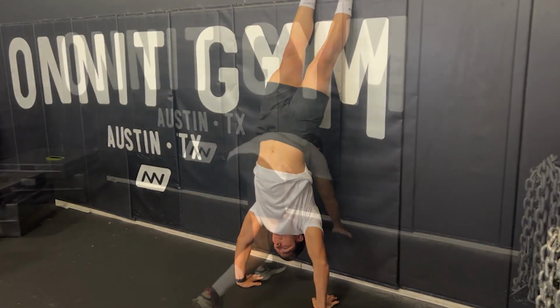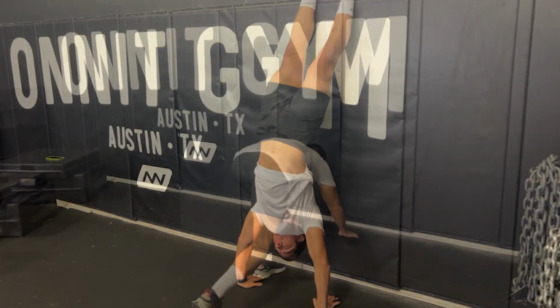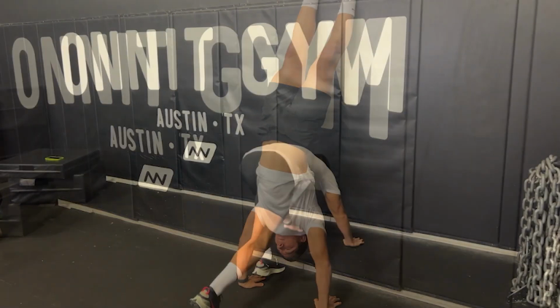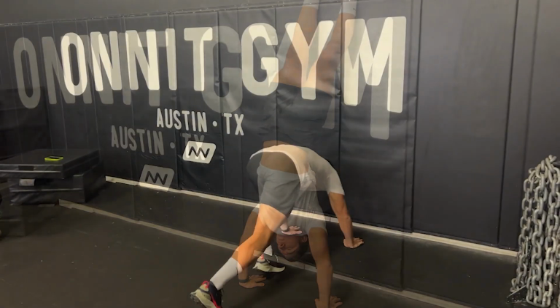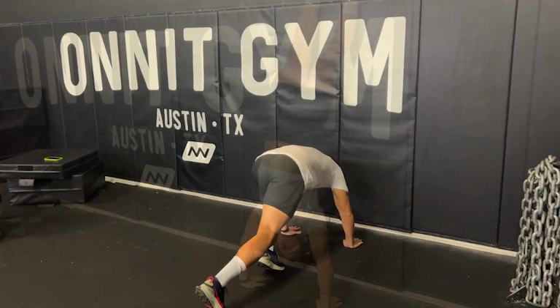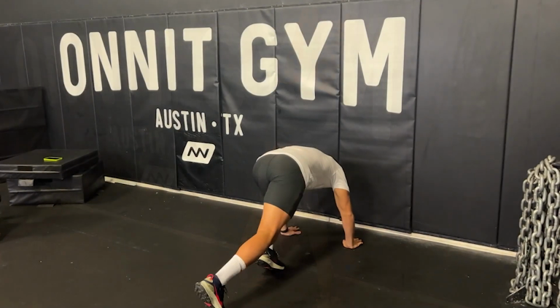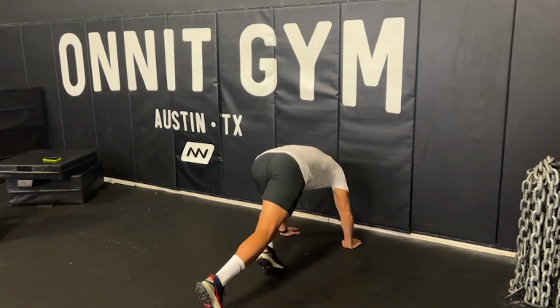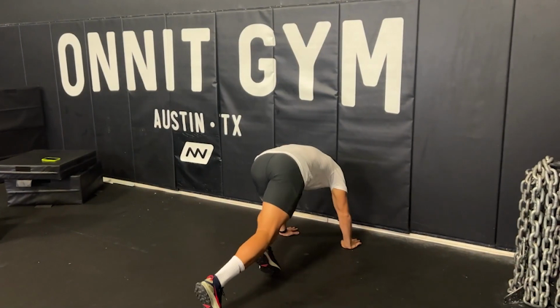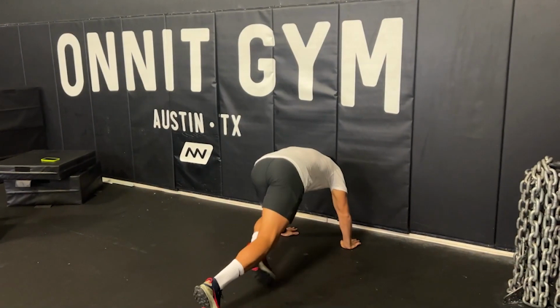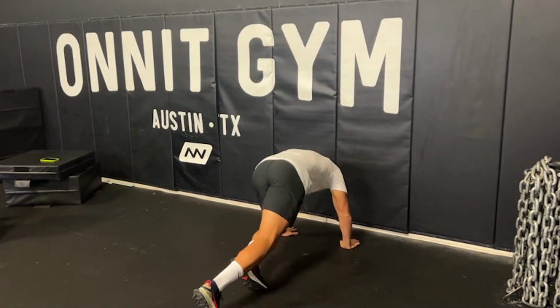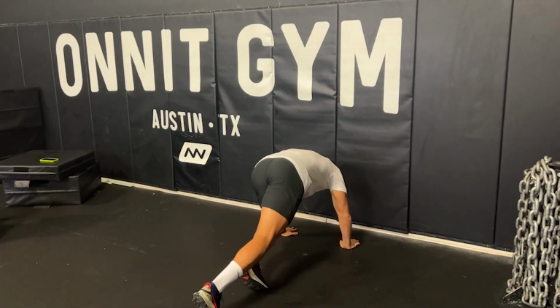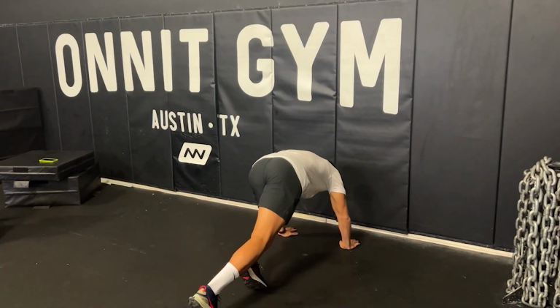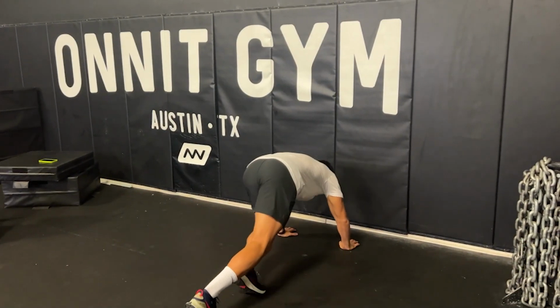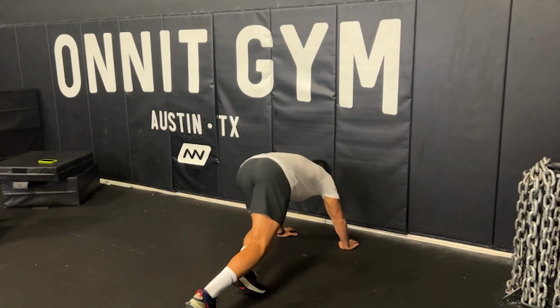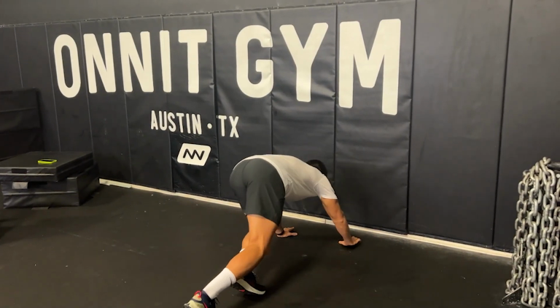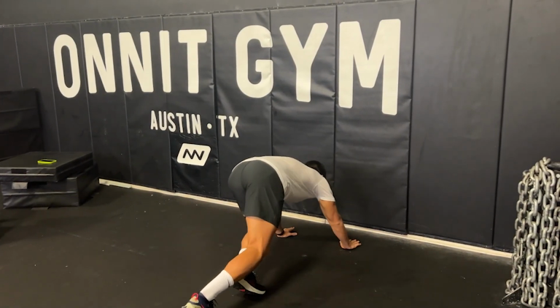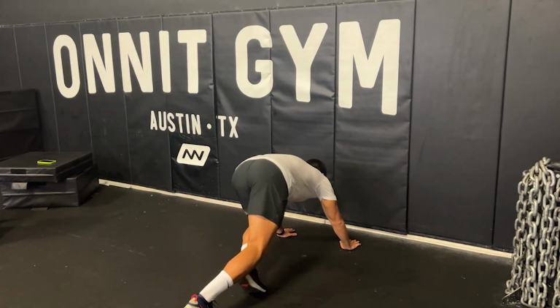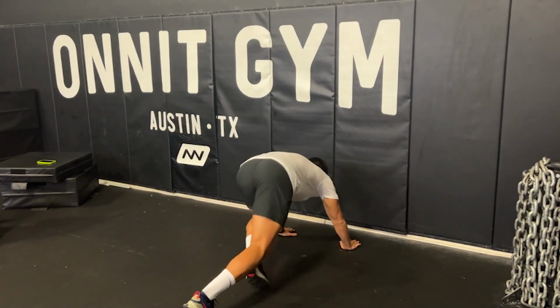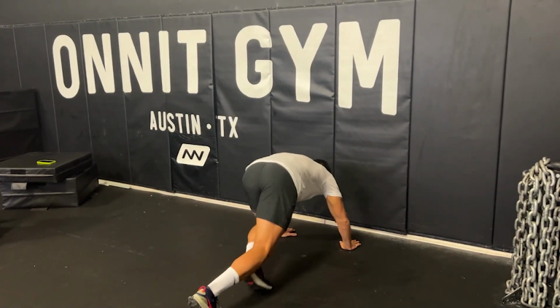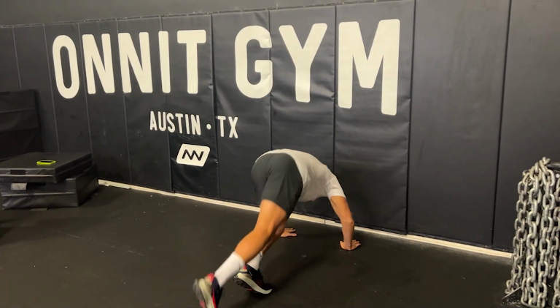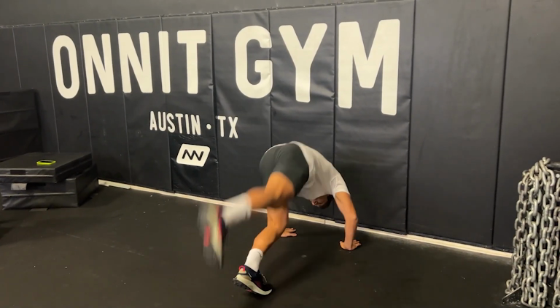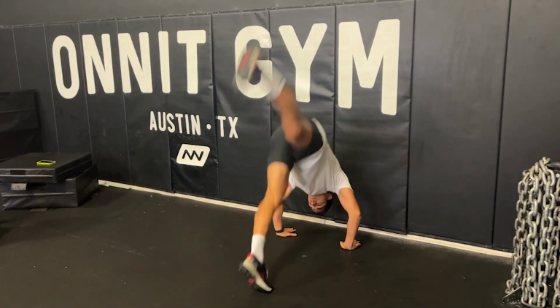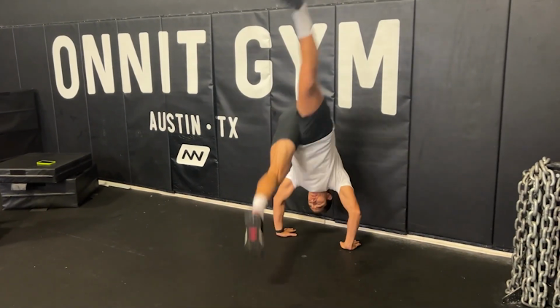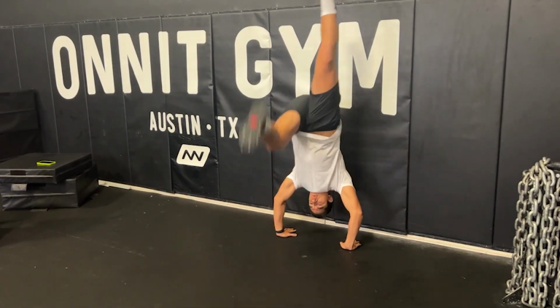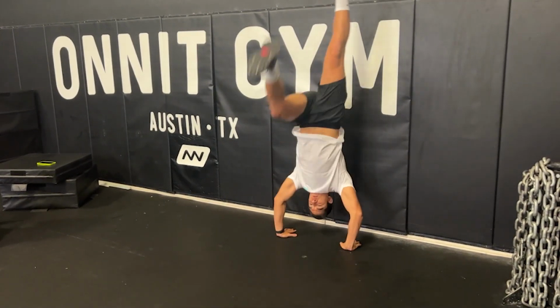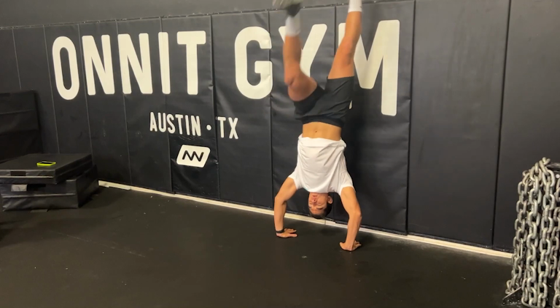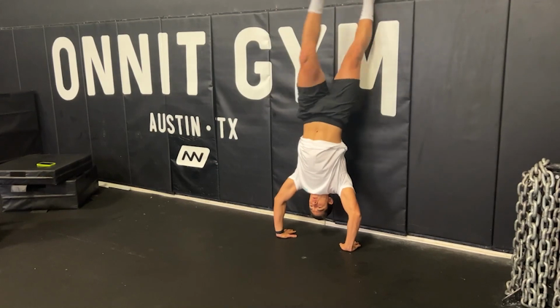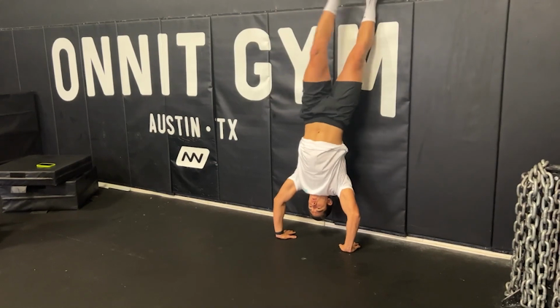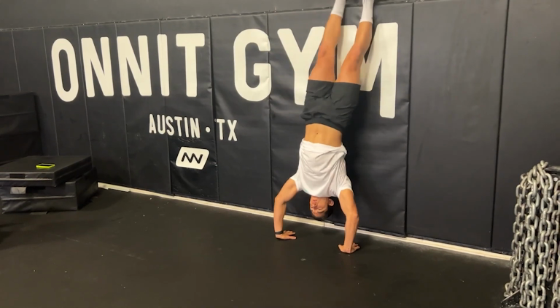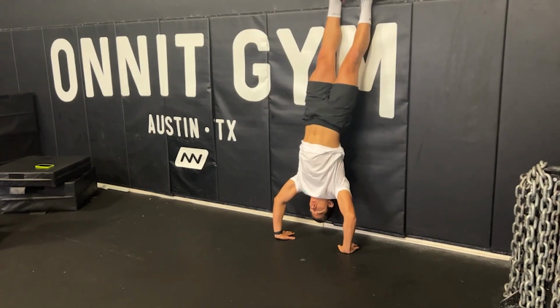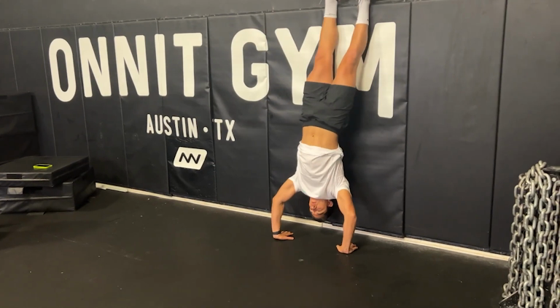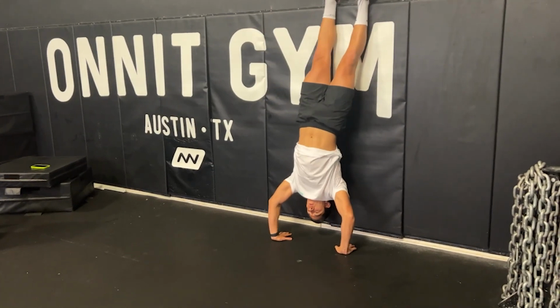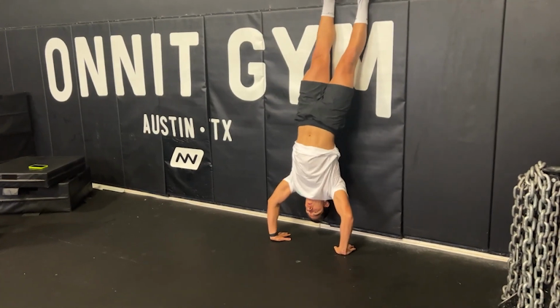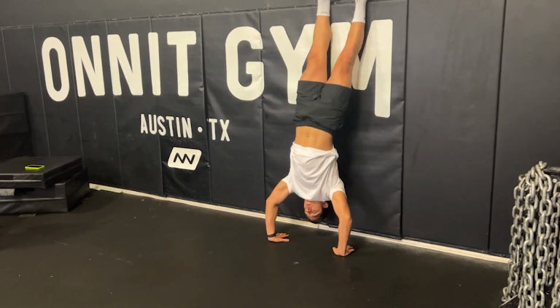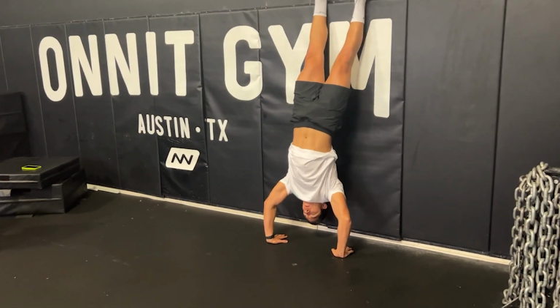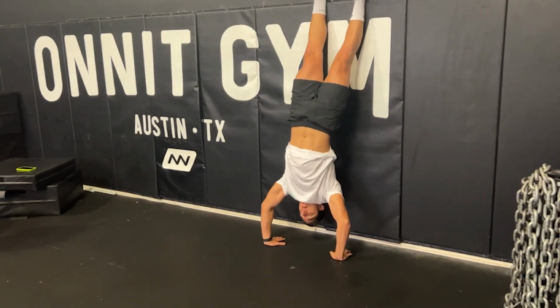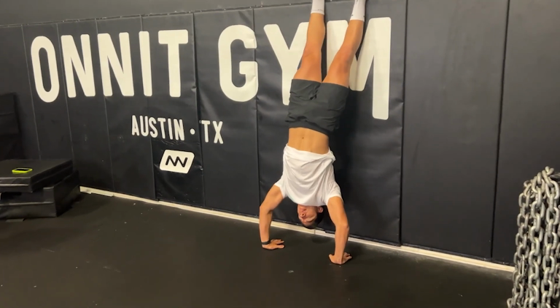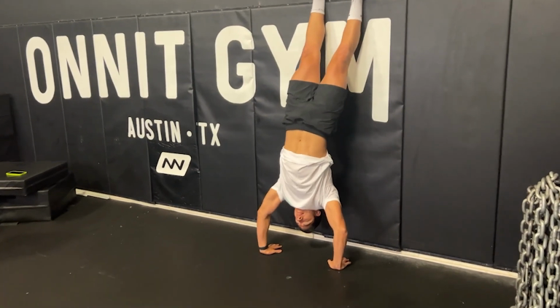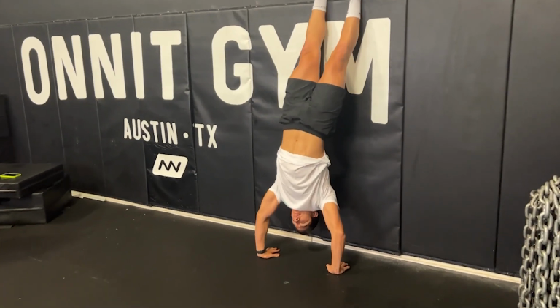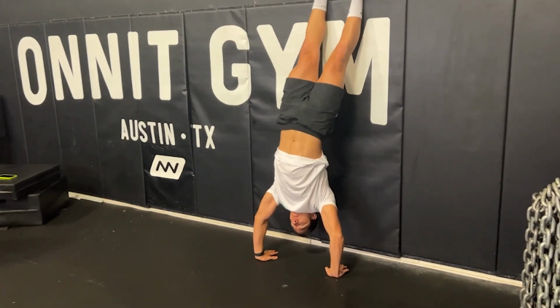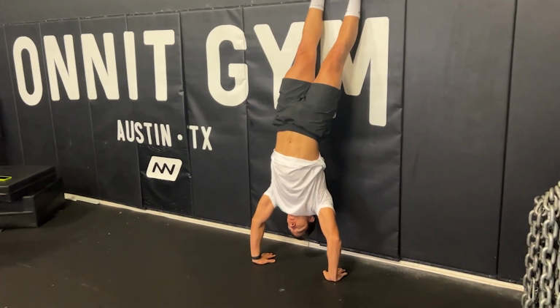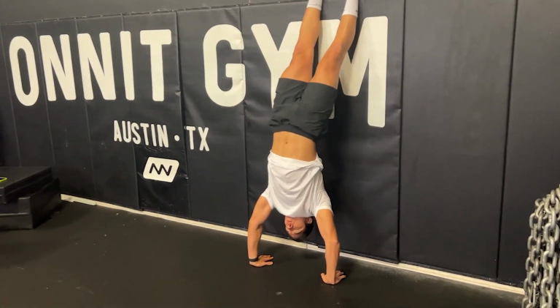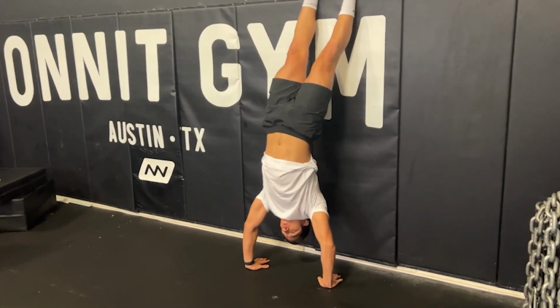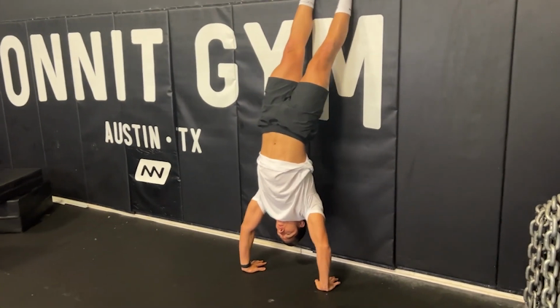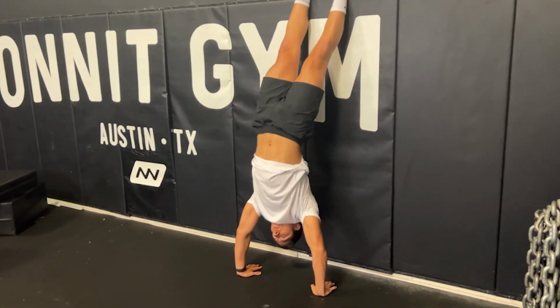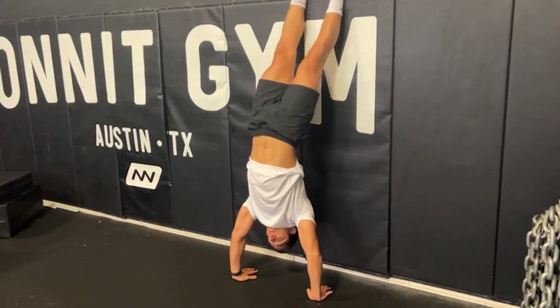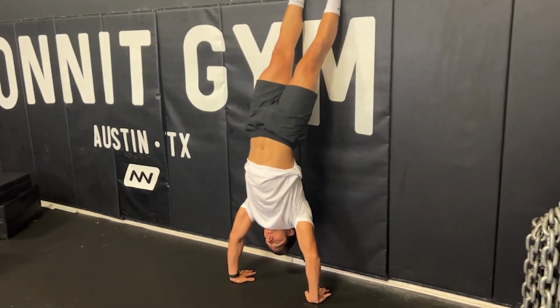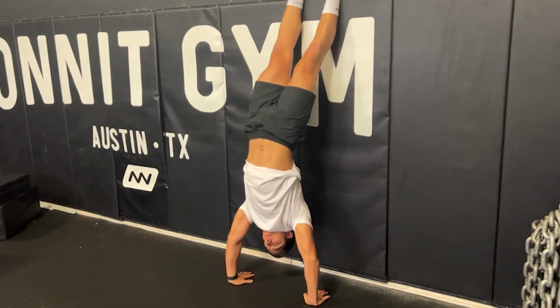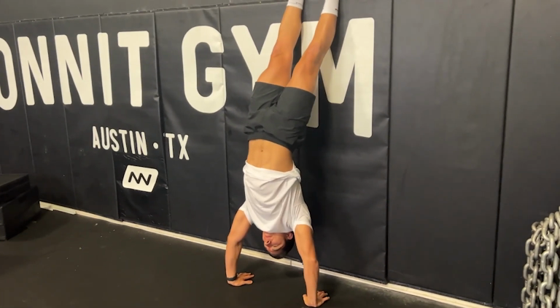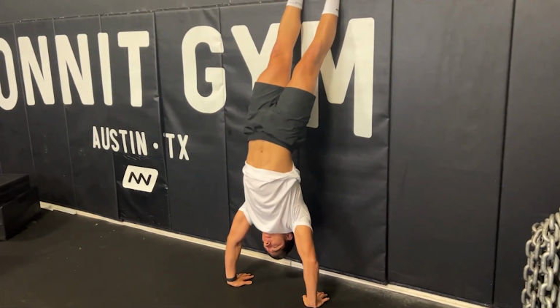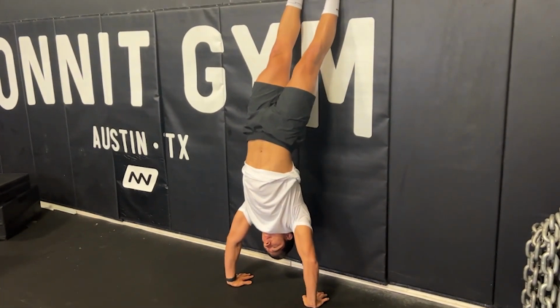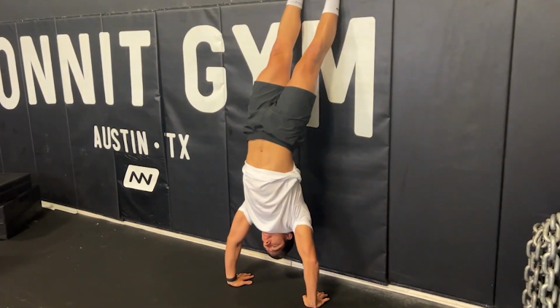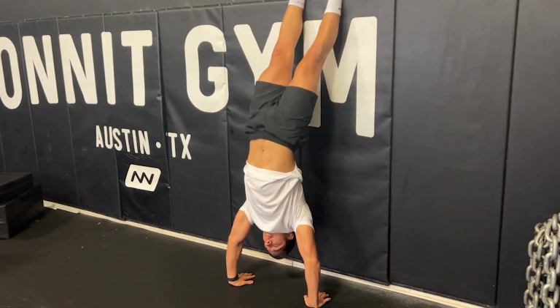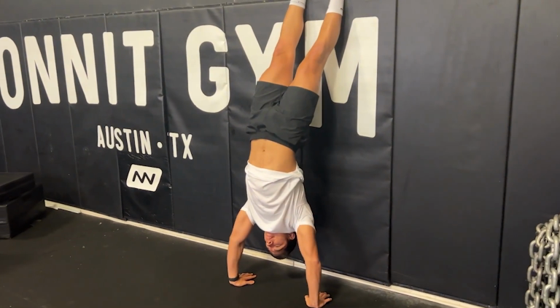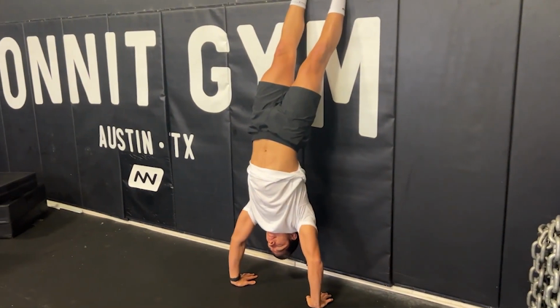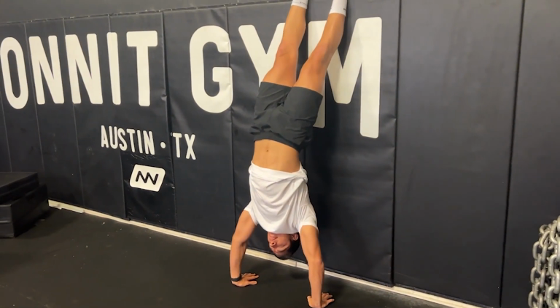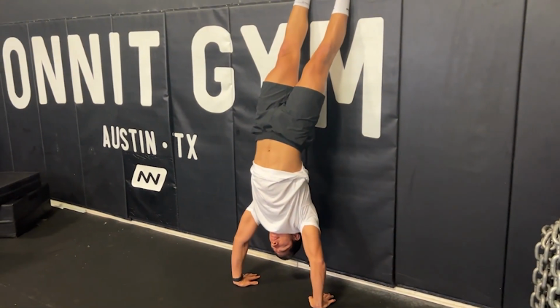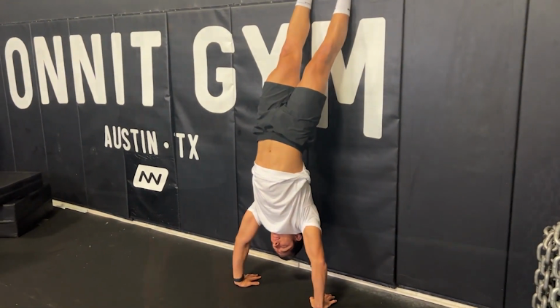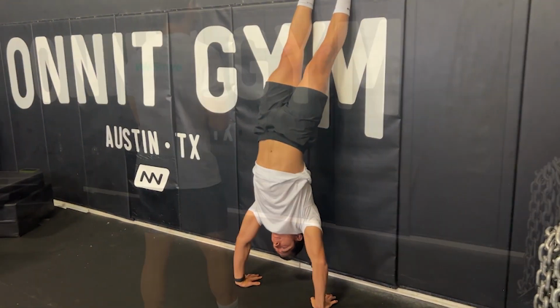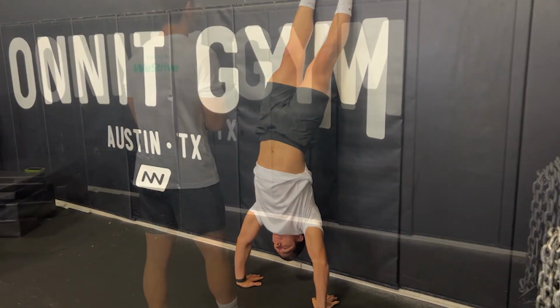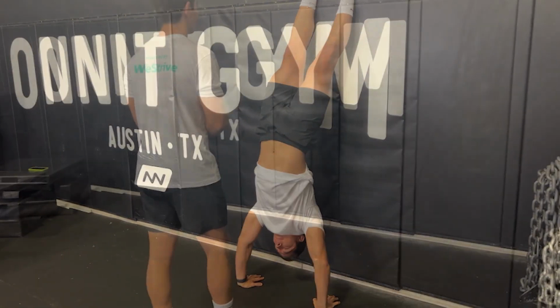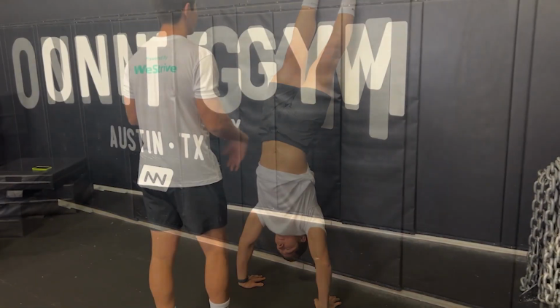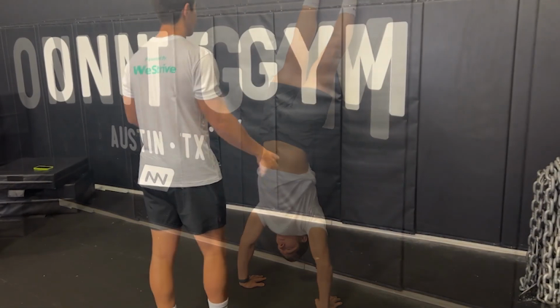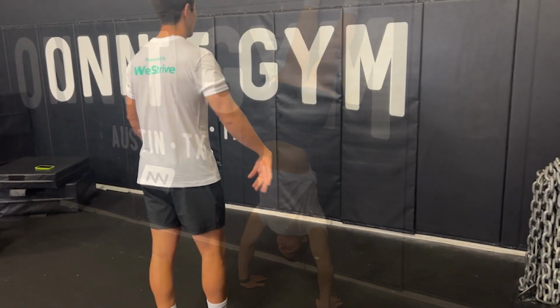From here, get into a sprinter stance with one leg forward and one leg back, and then swiftly kick your legs up so that your head is down and your legs are up against the wall.